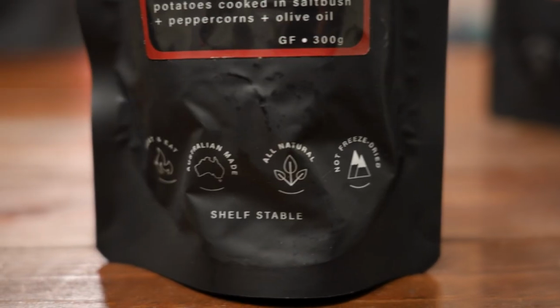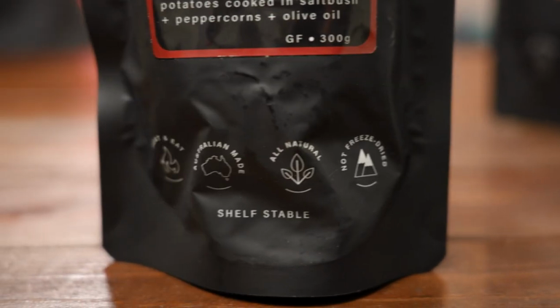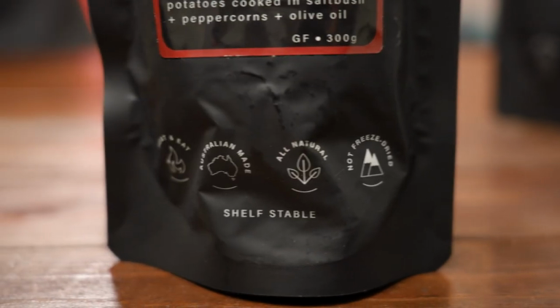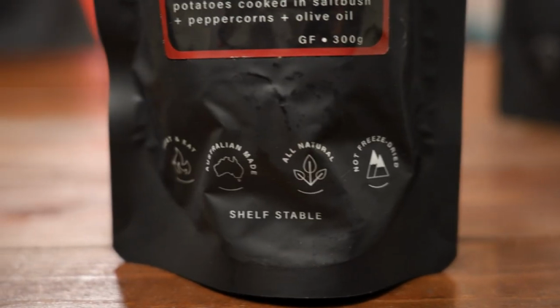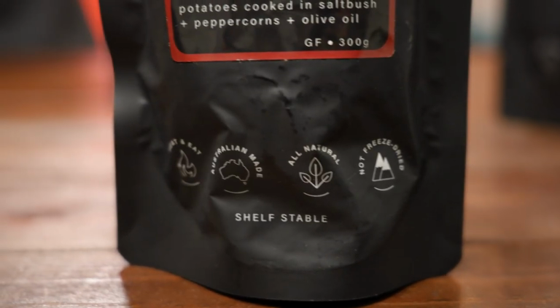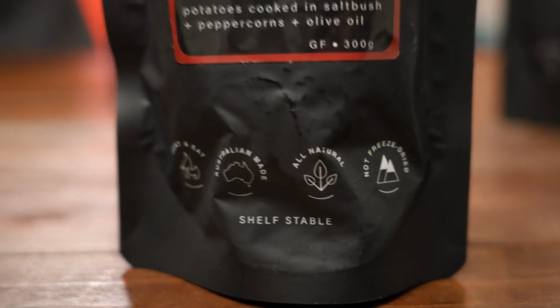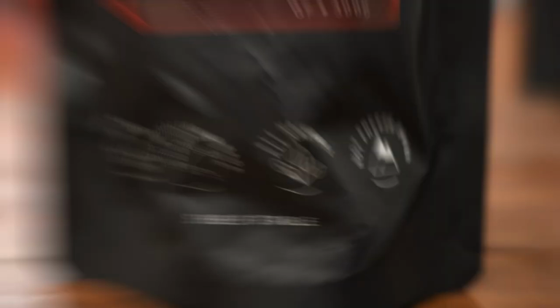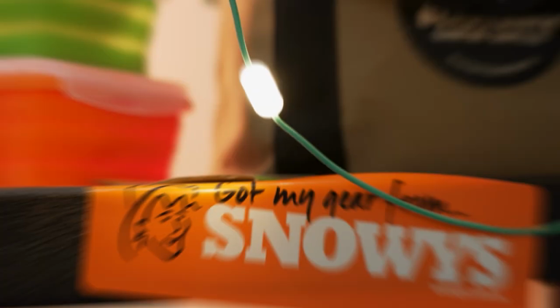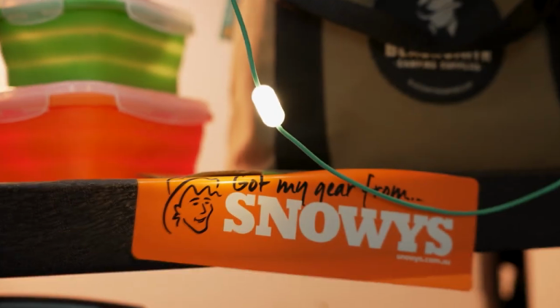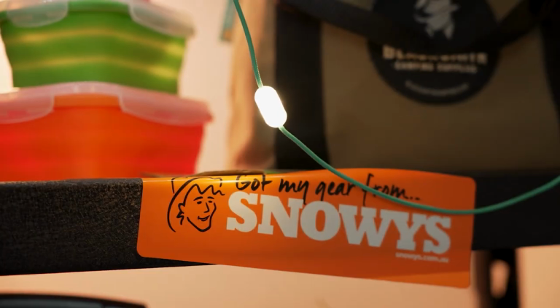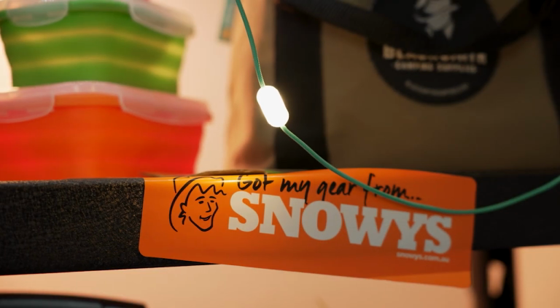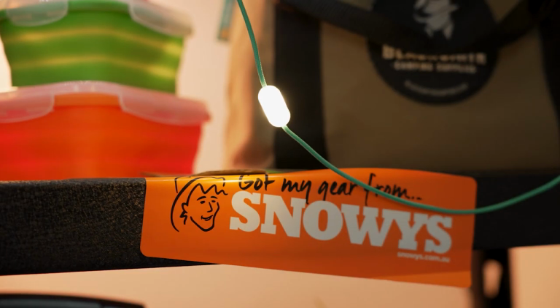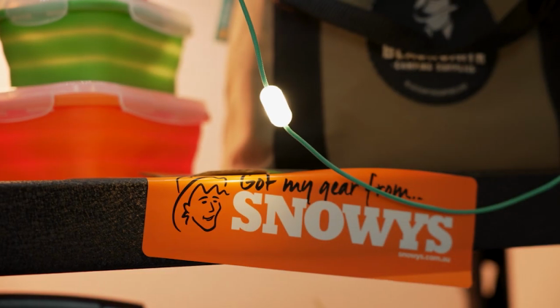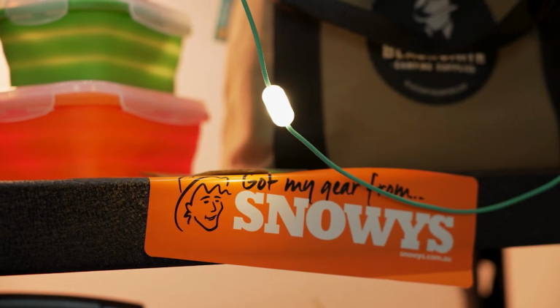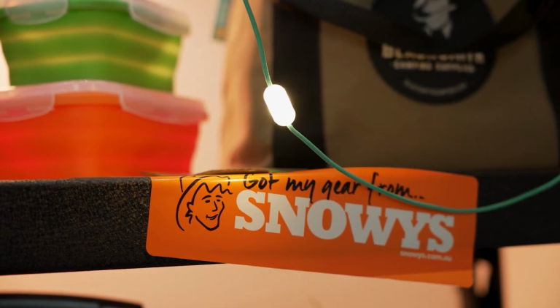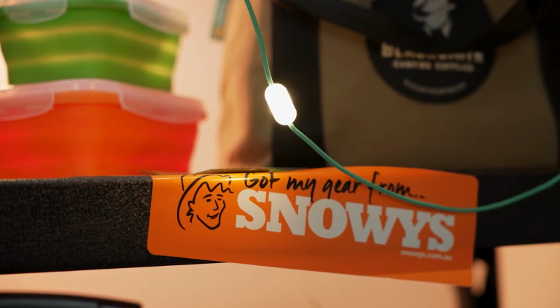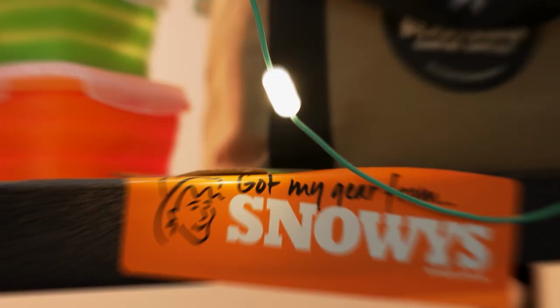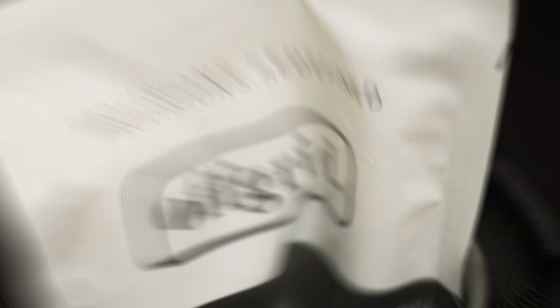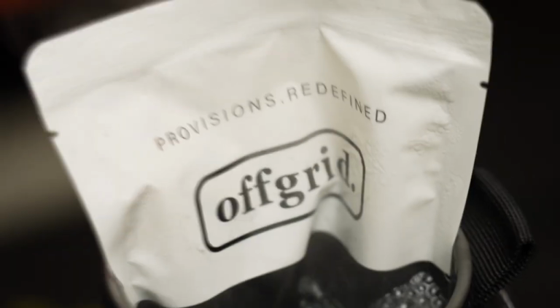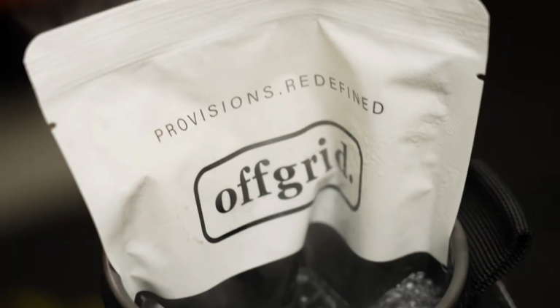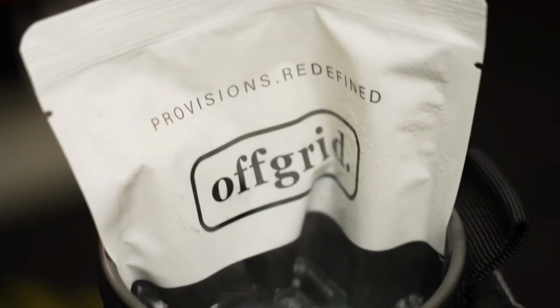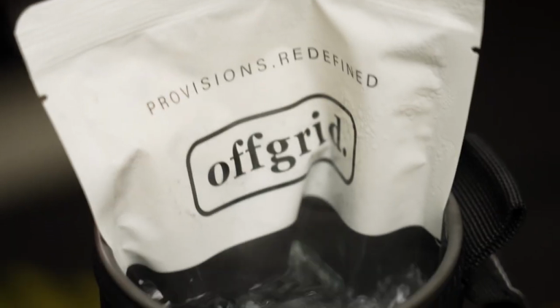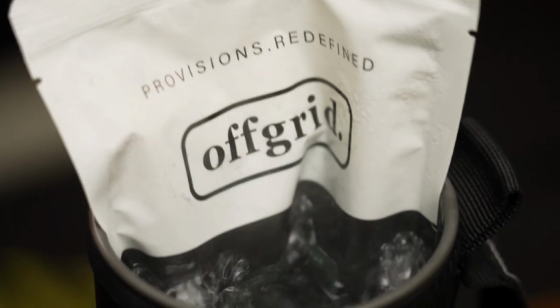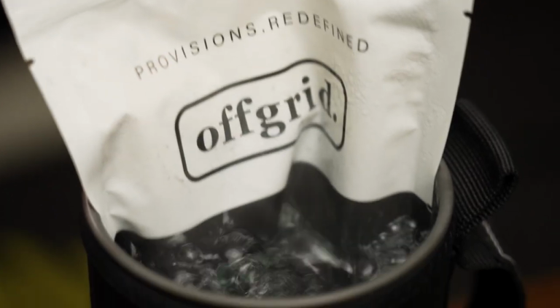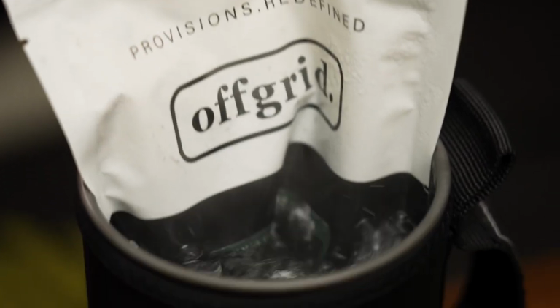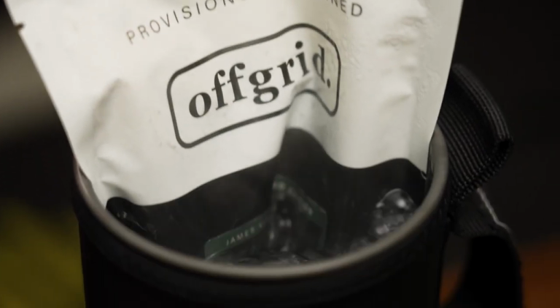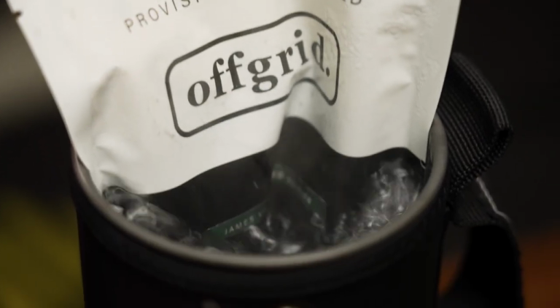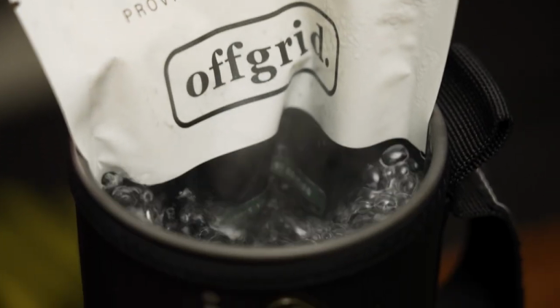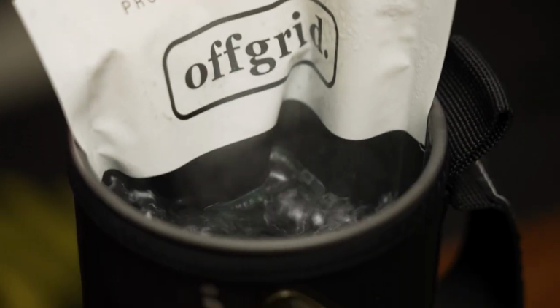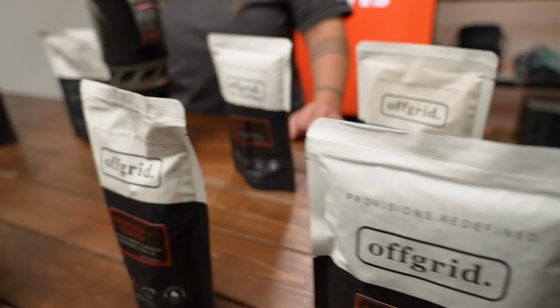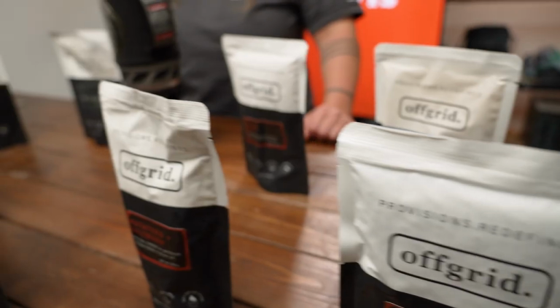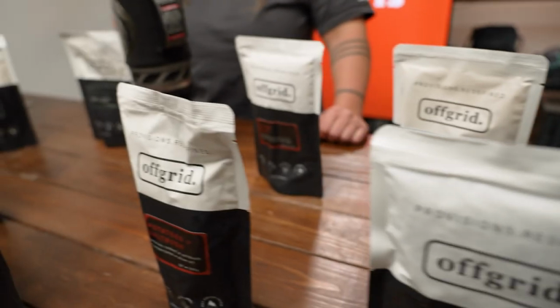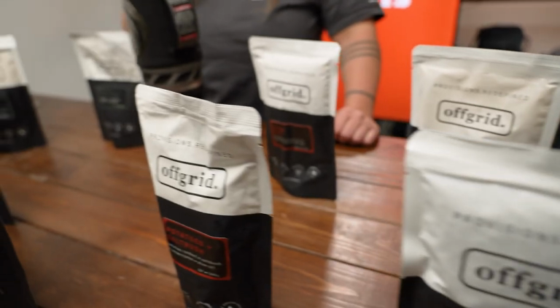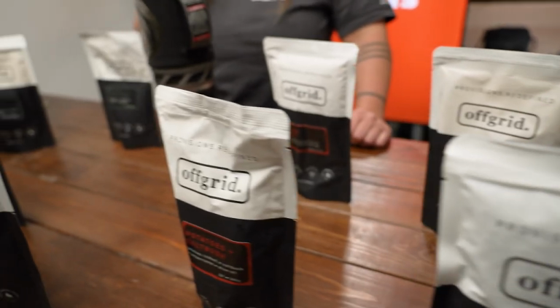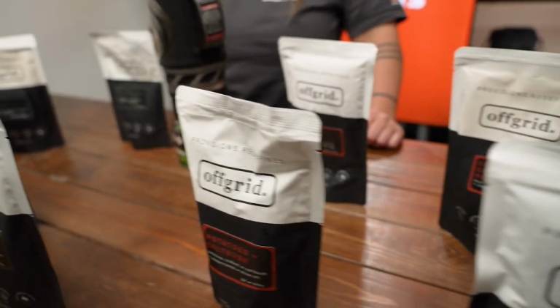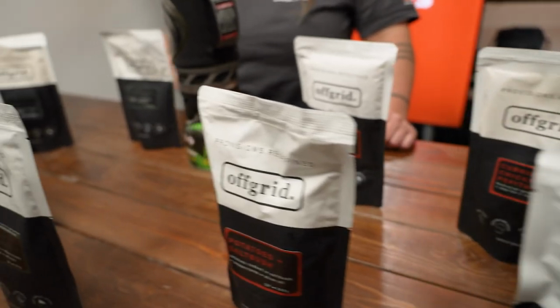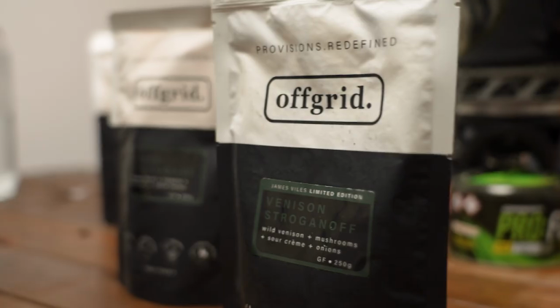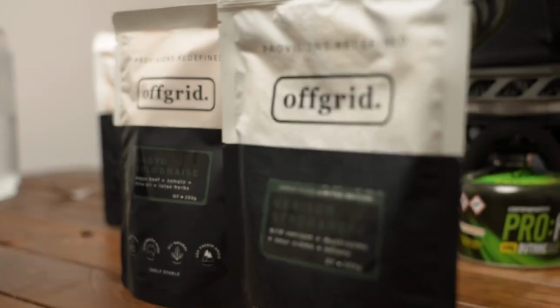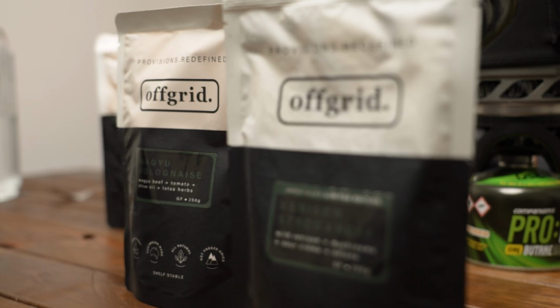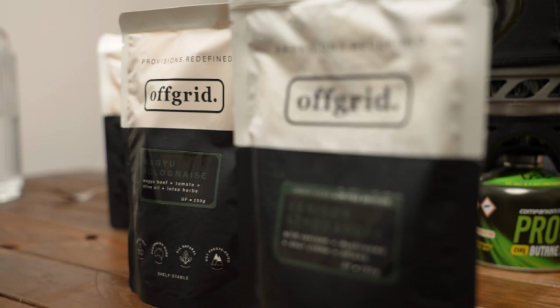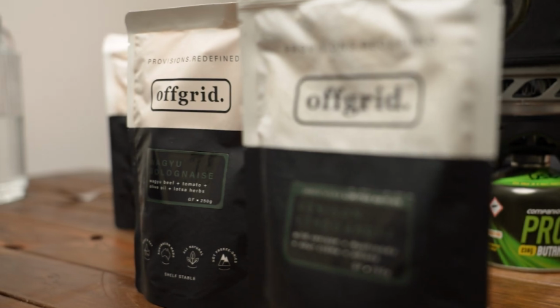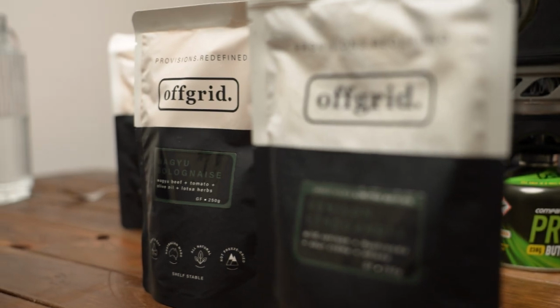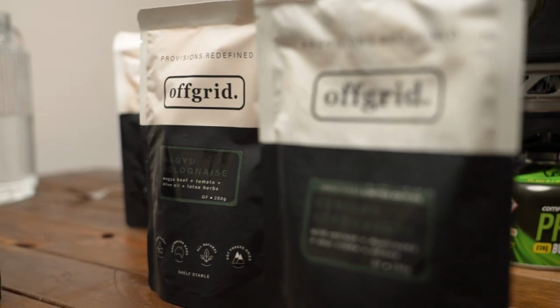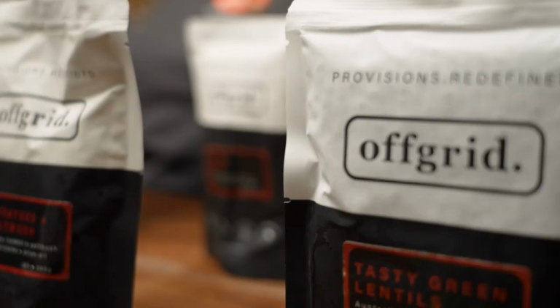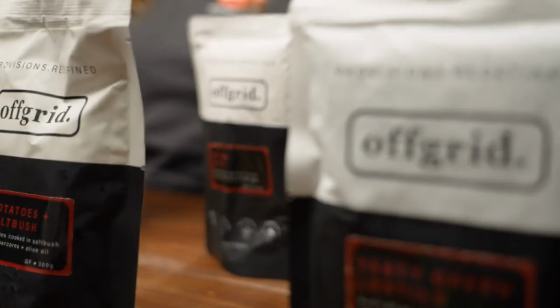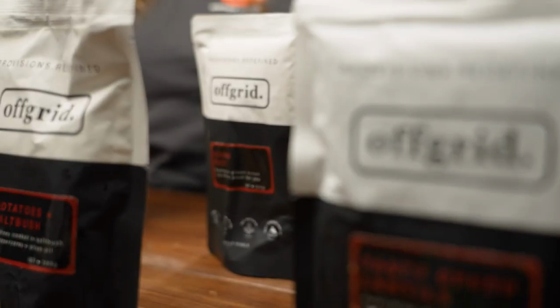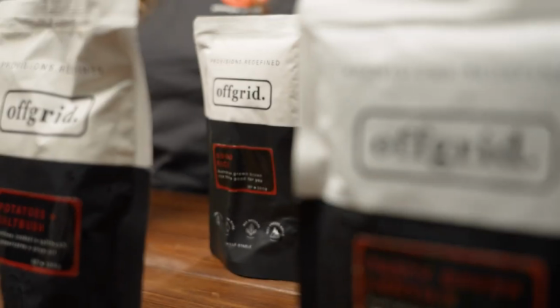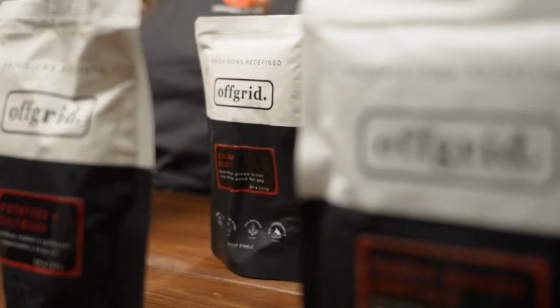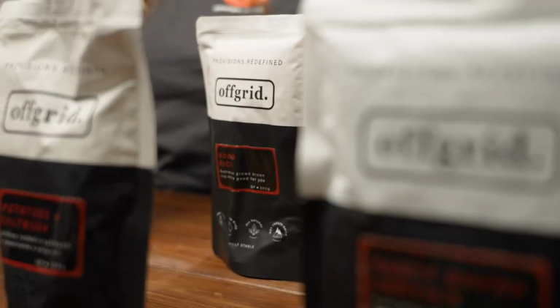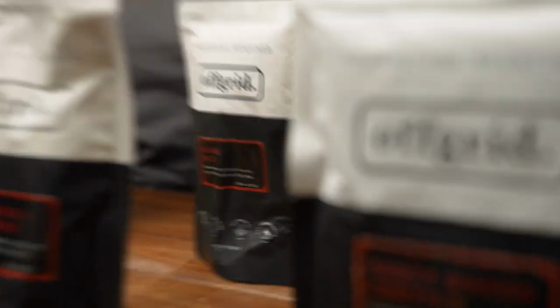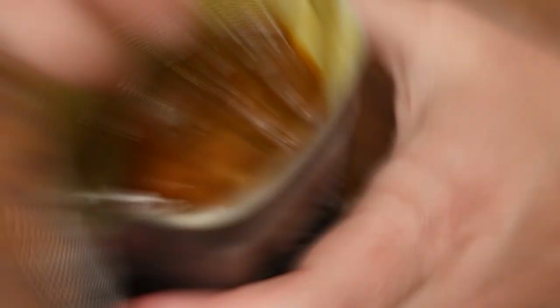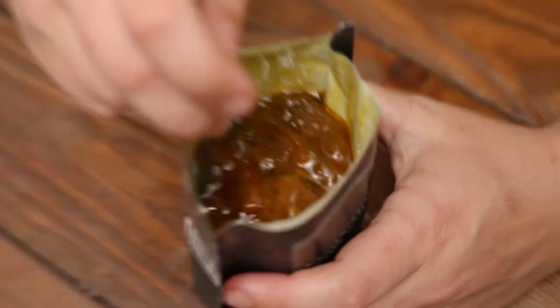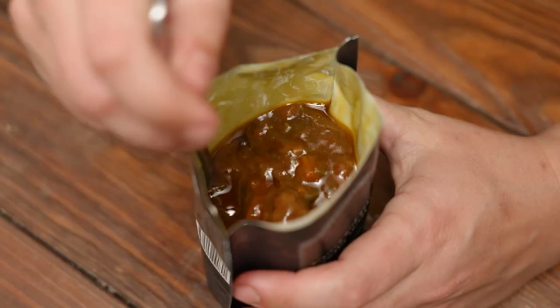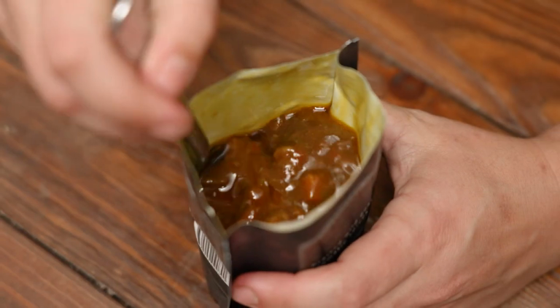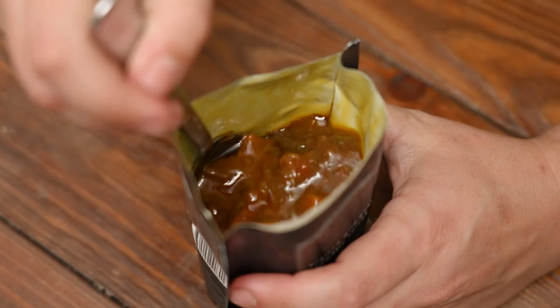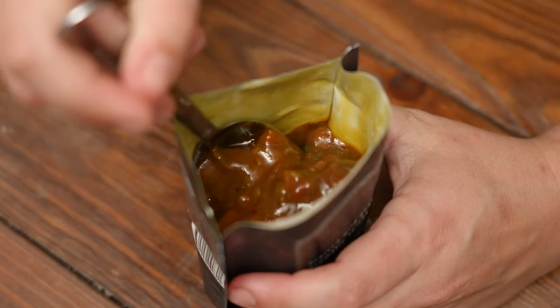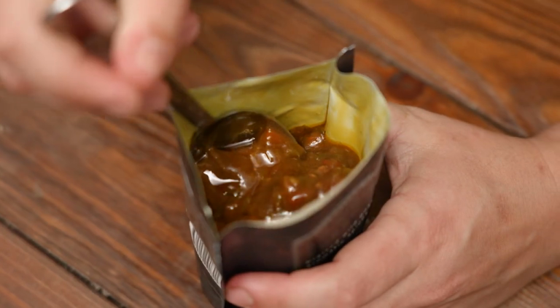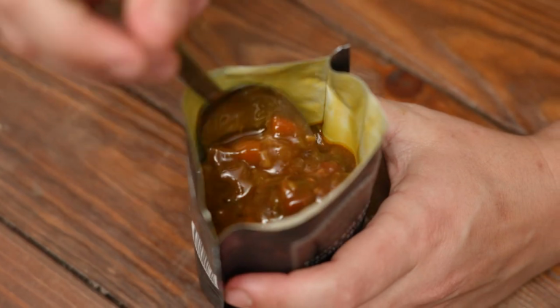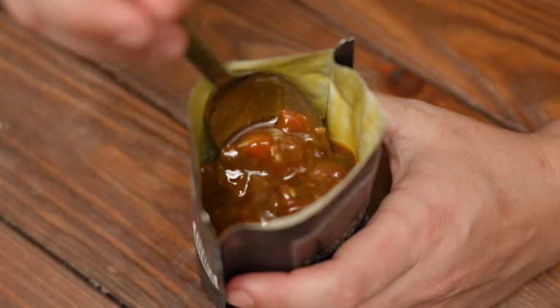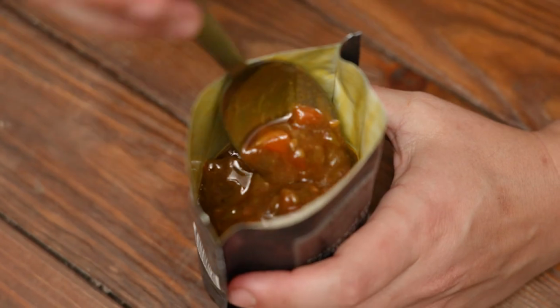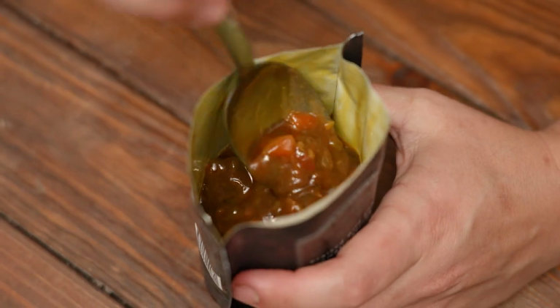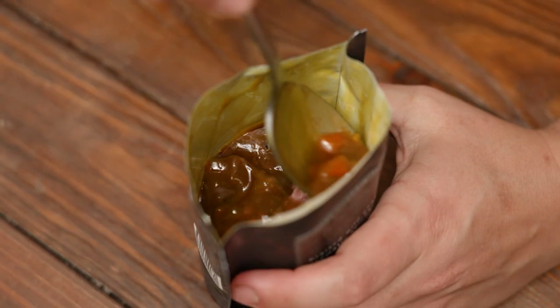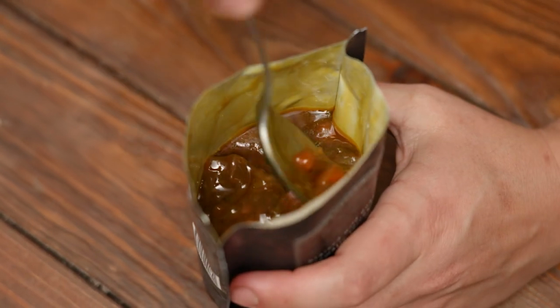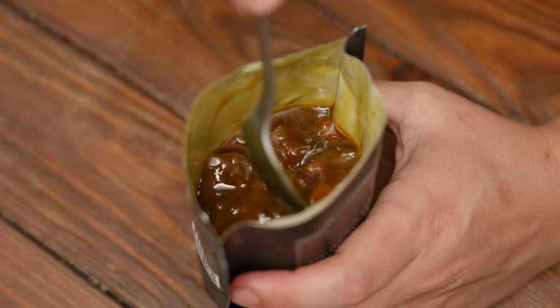It's shelf-stable food that comes in an easy heat pouch, with loads of flavors available, and it's fresh, not dehydrated.